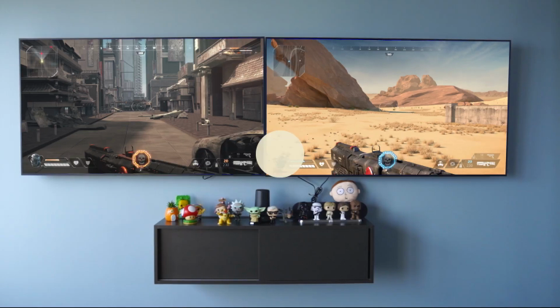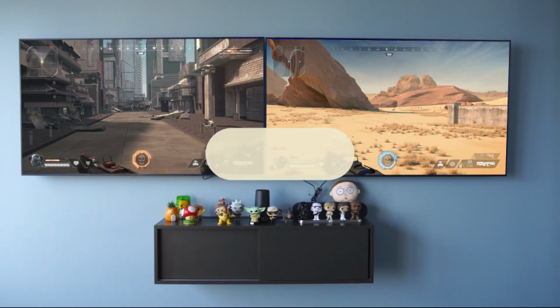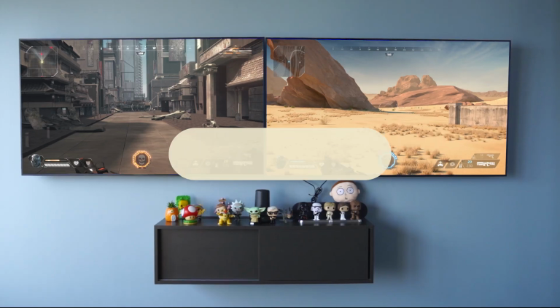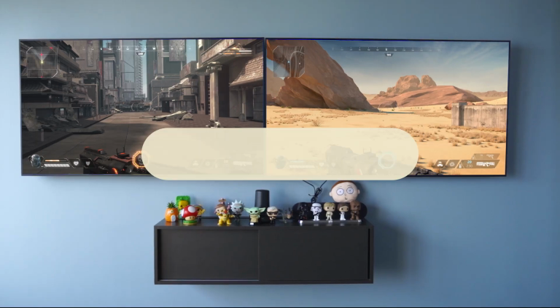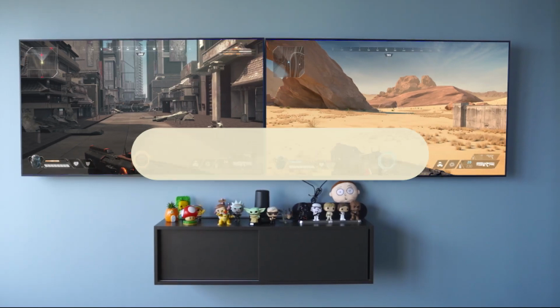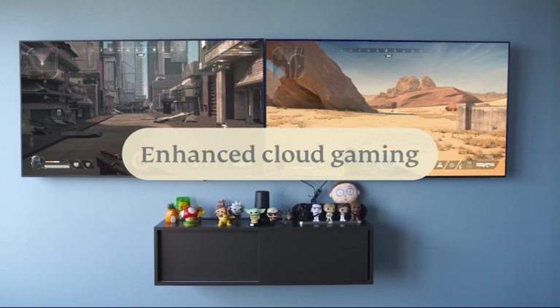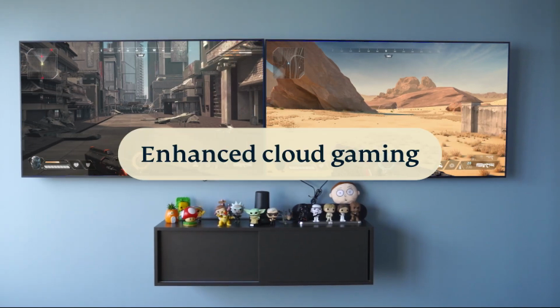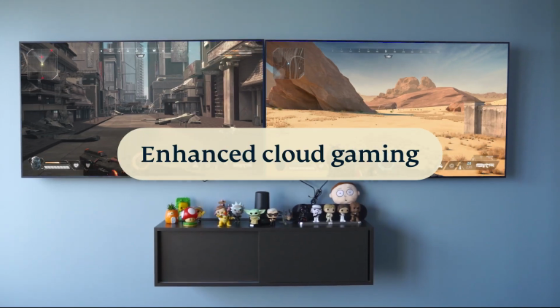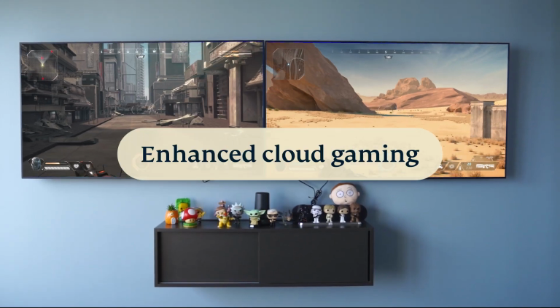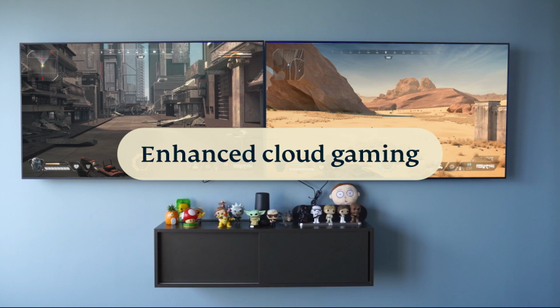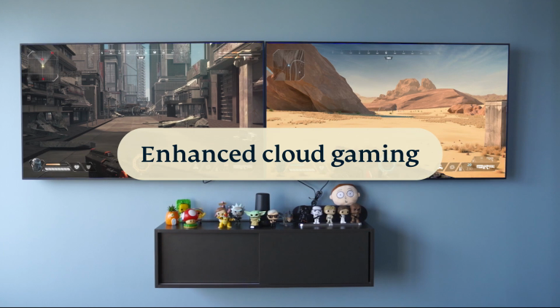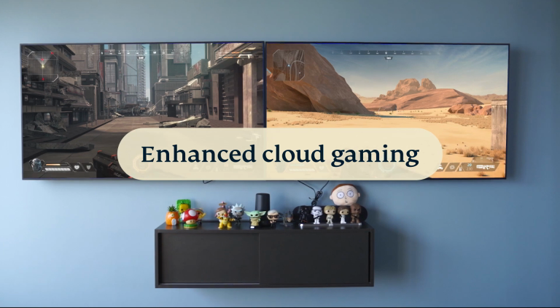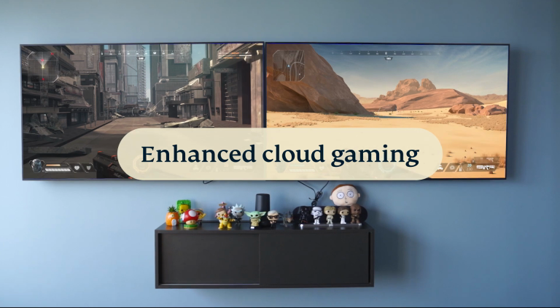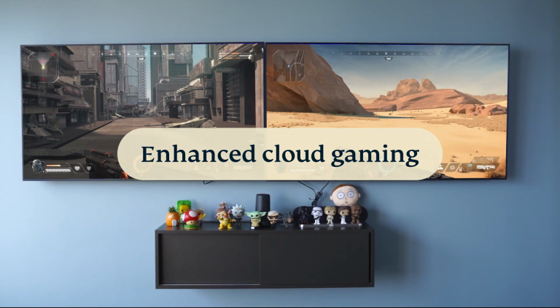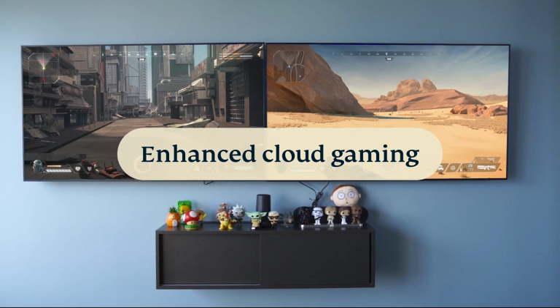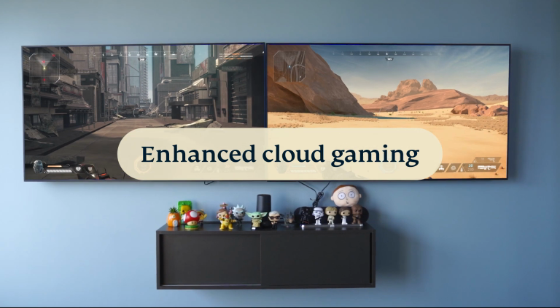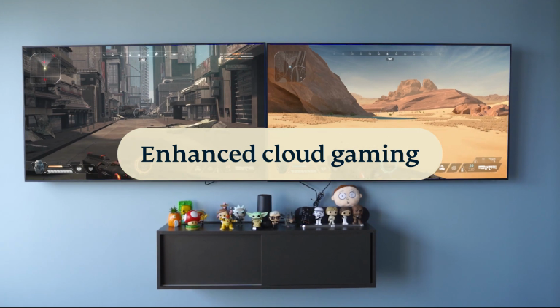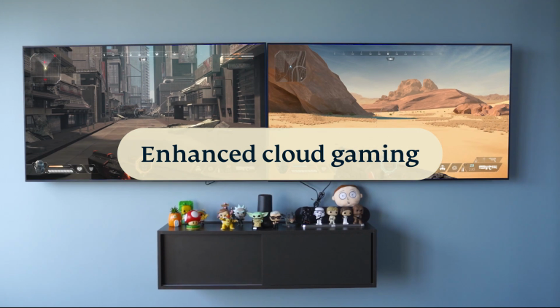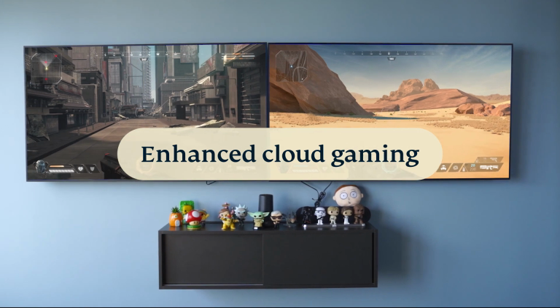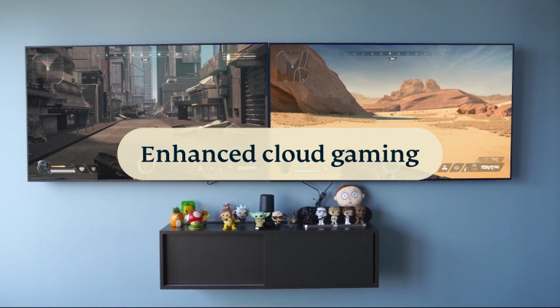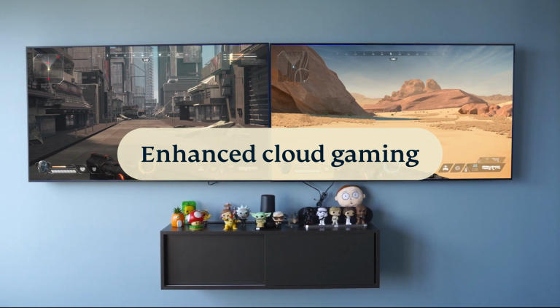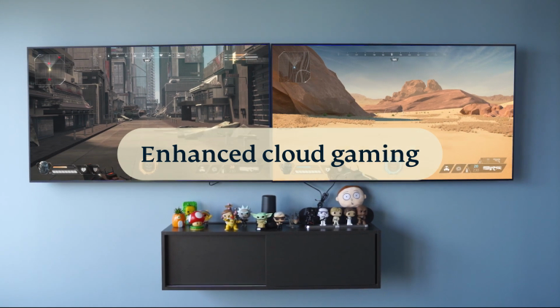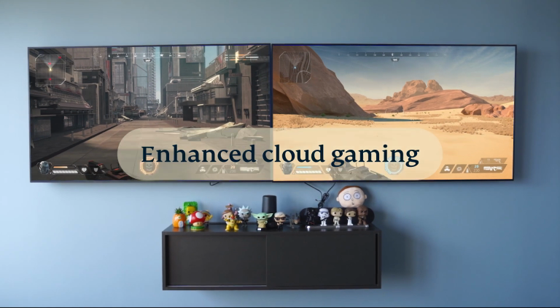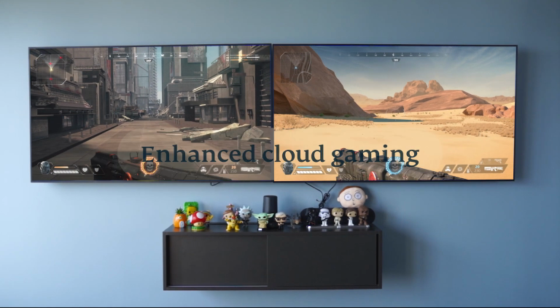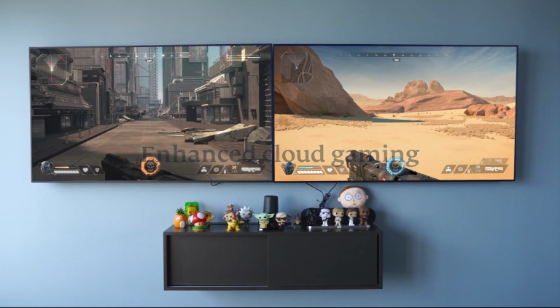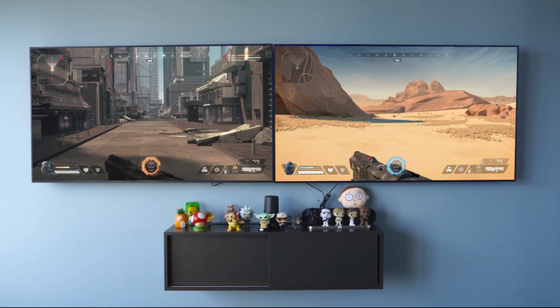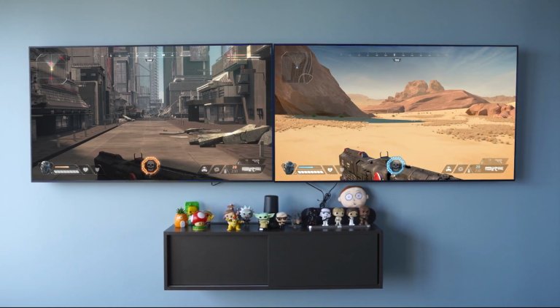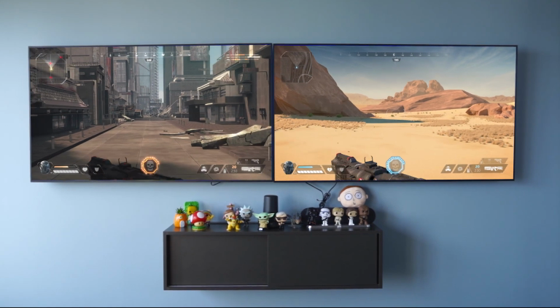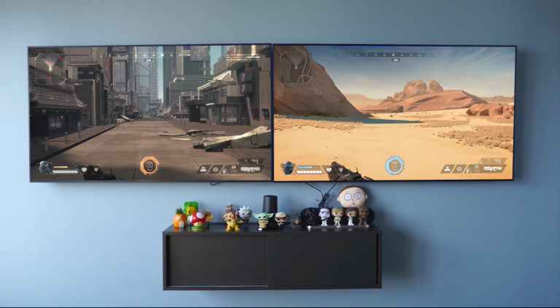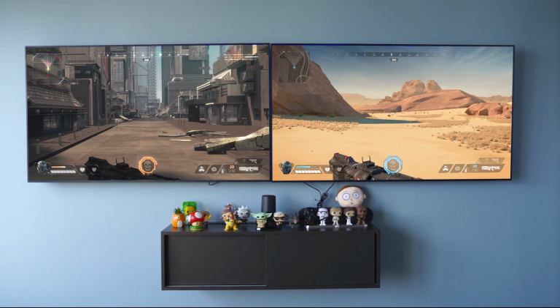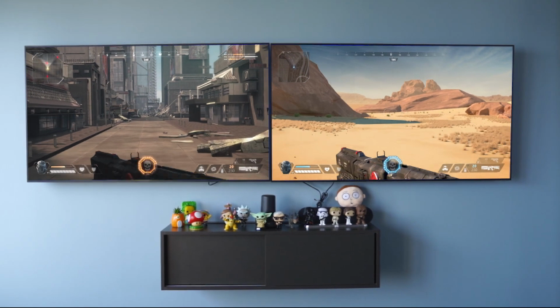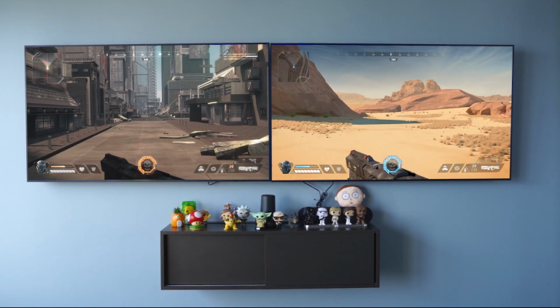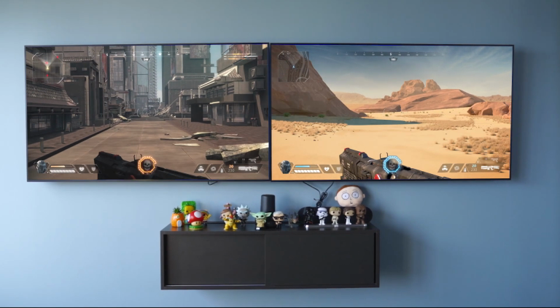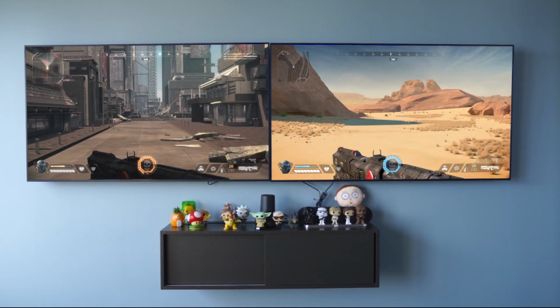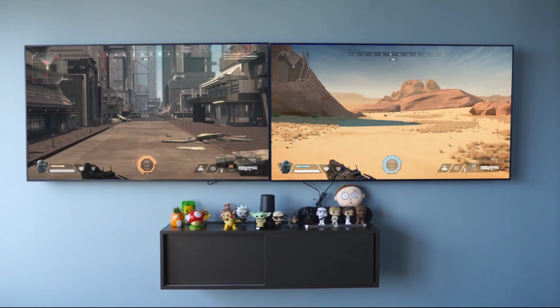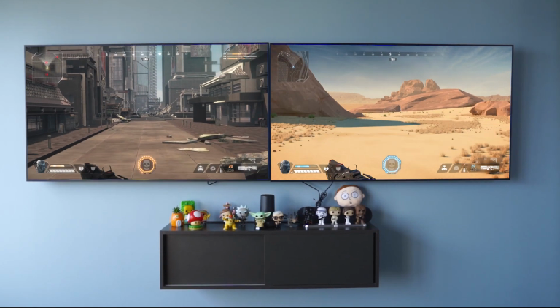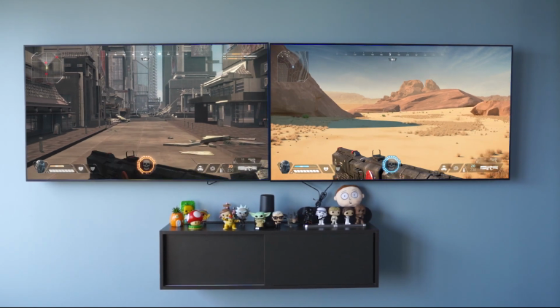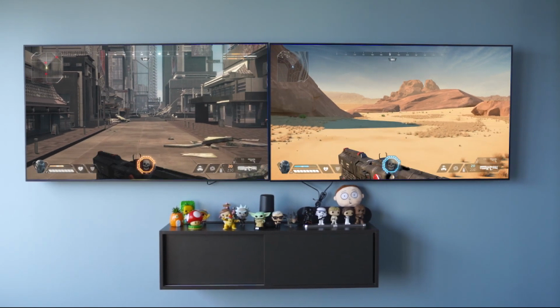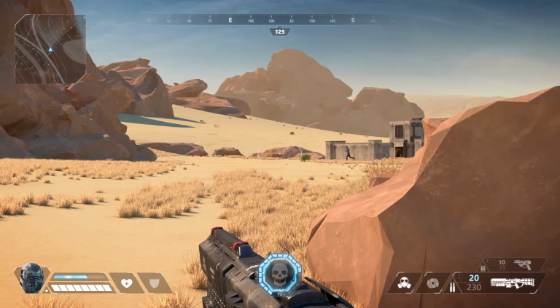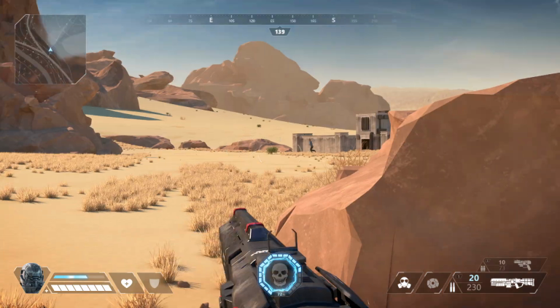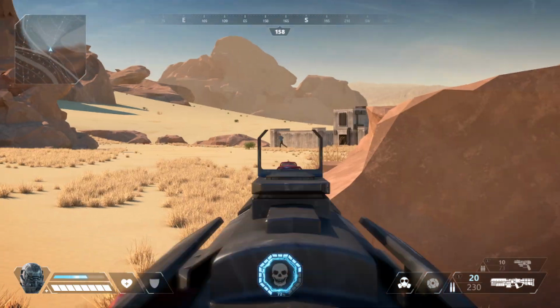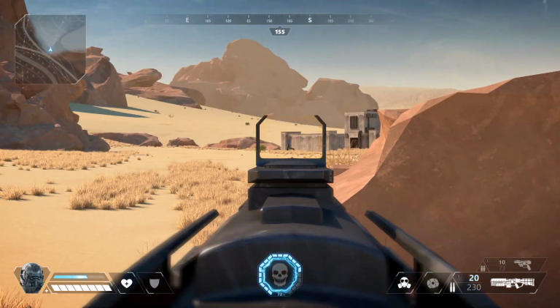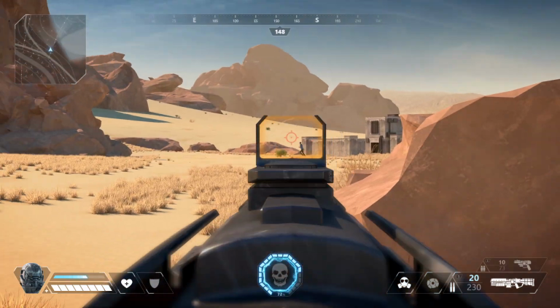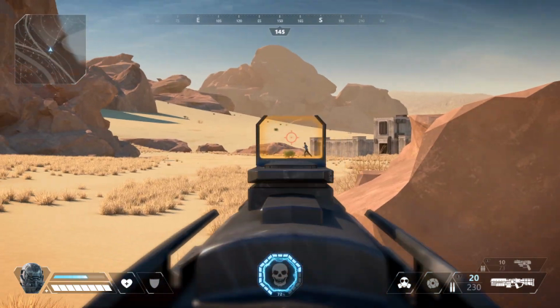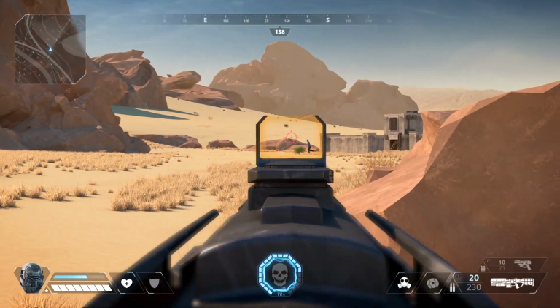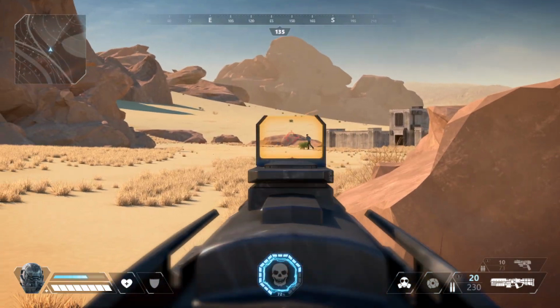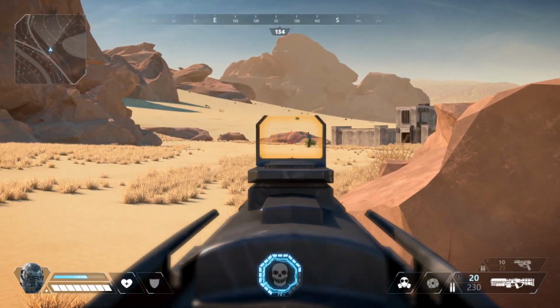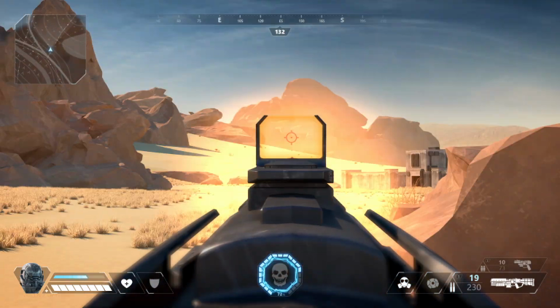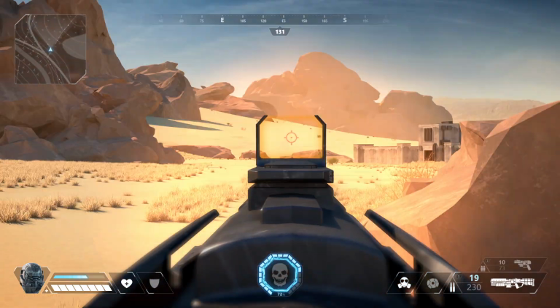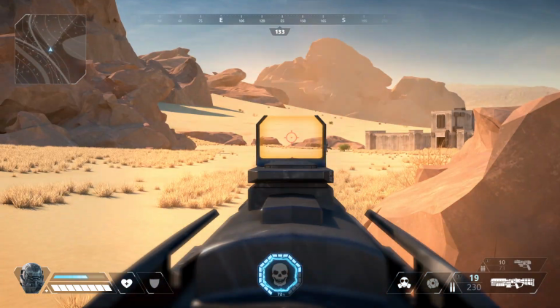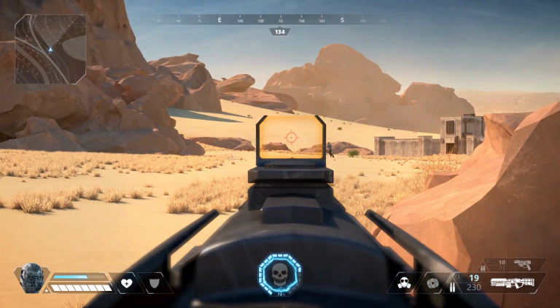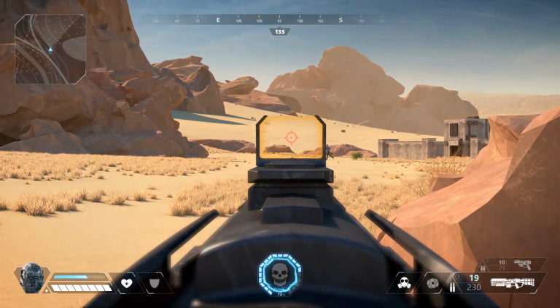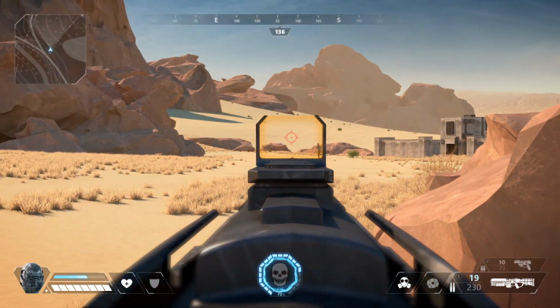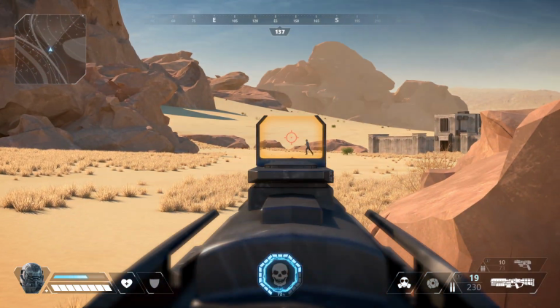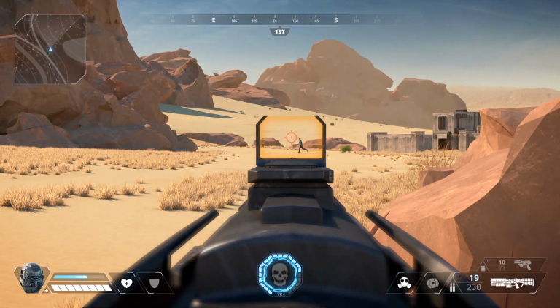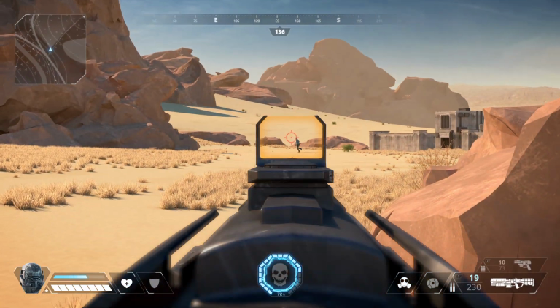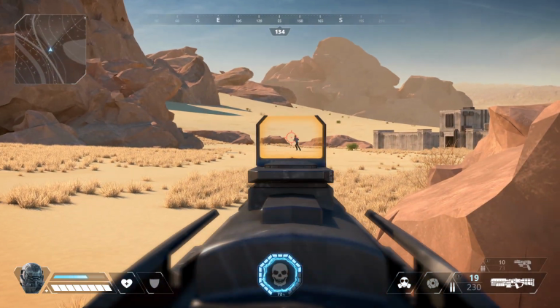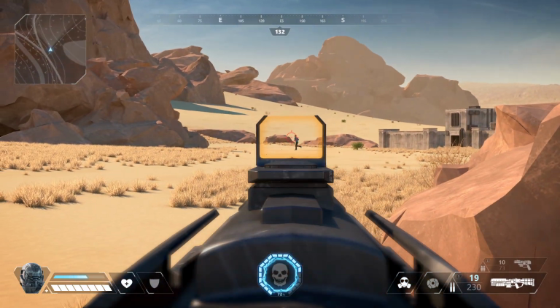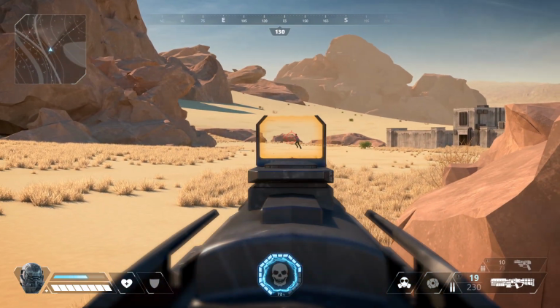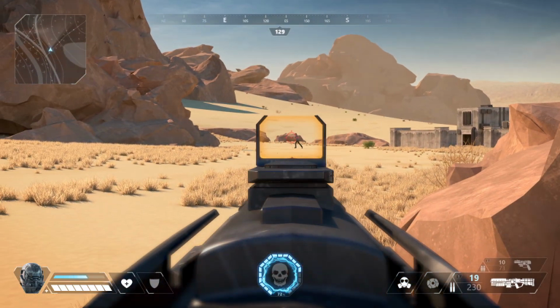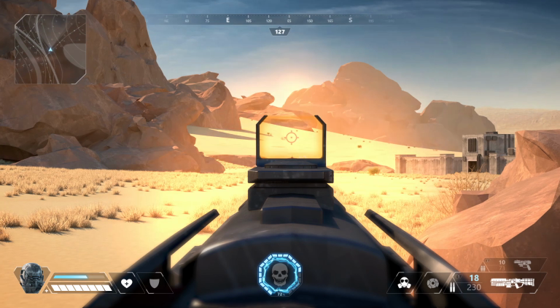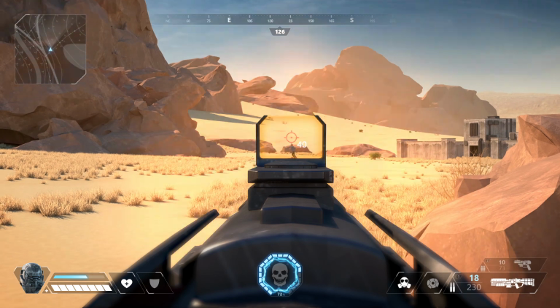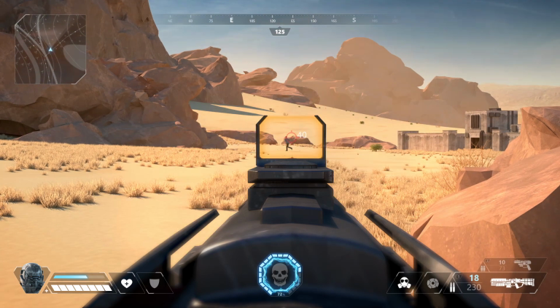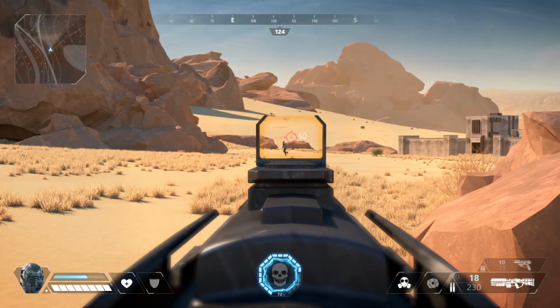Enhanced cloud gaming. Stream cloud gaming games at top speeds with minimal lag, no matter what platform you're on.